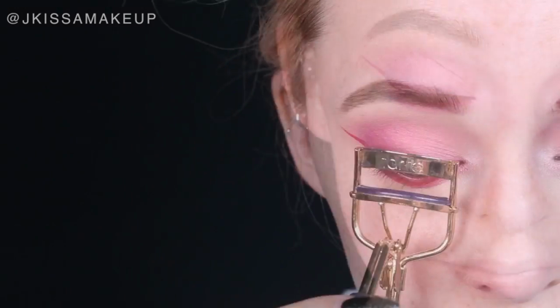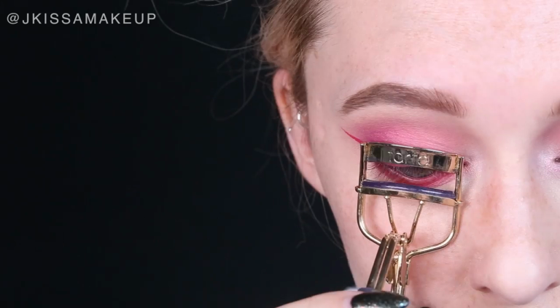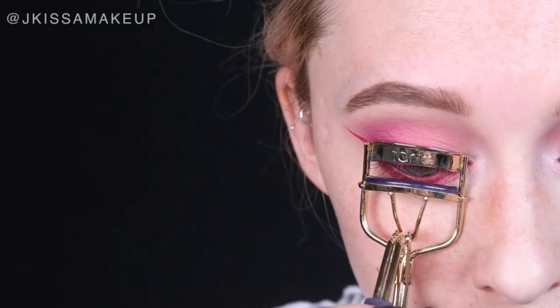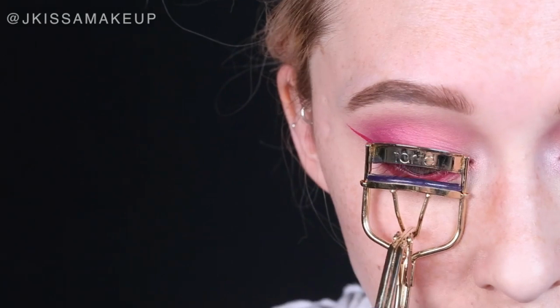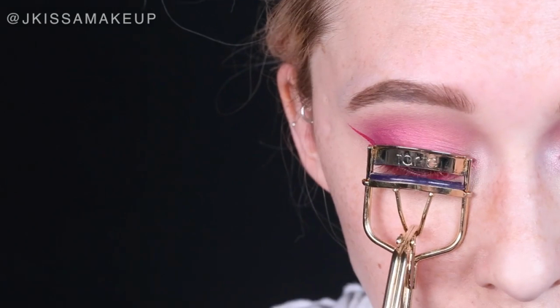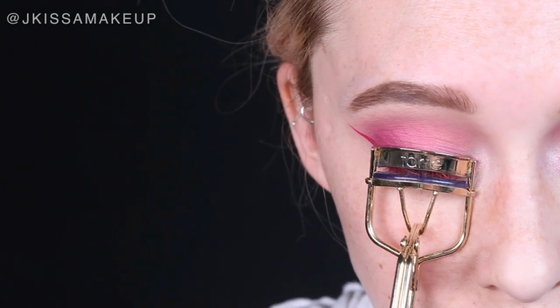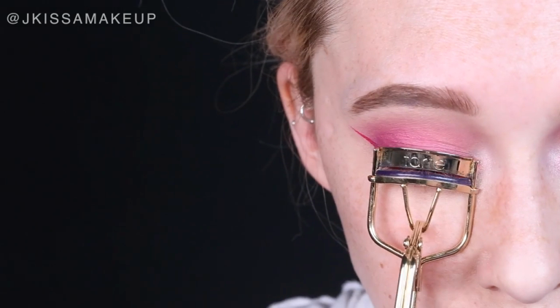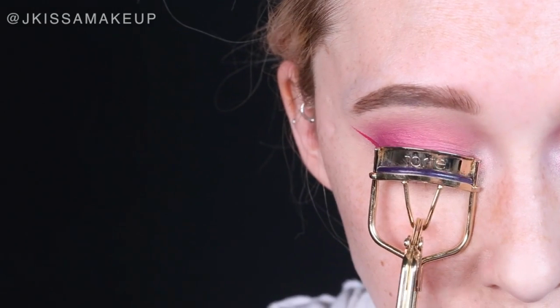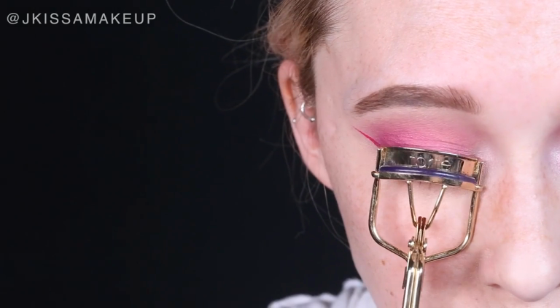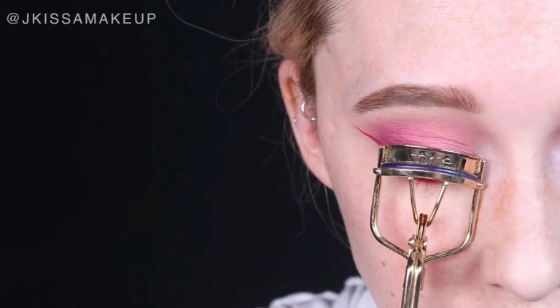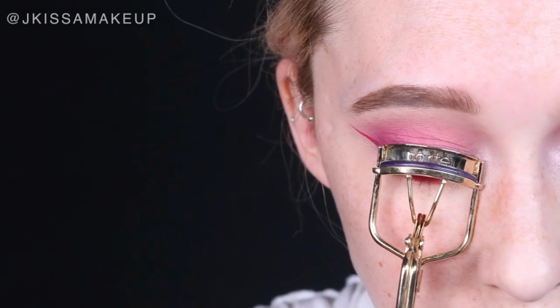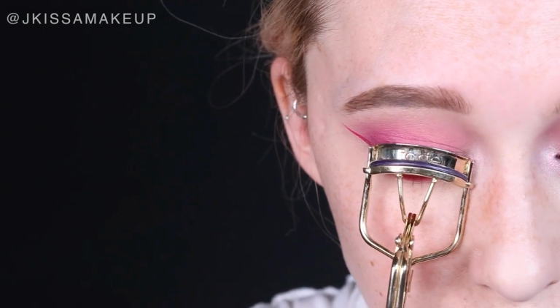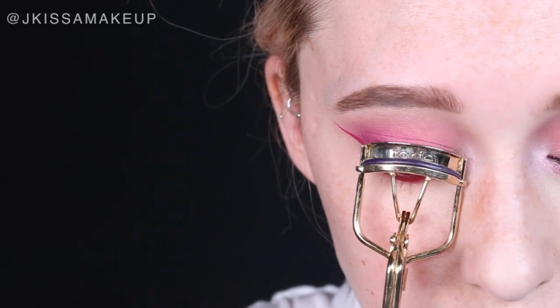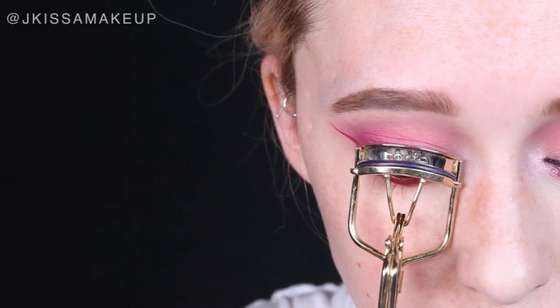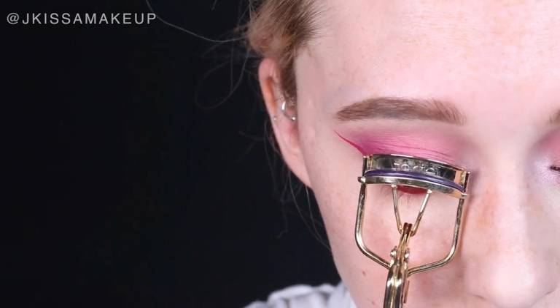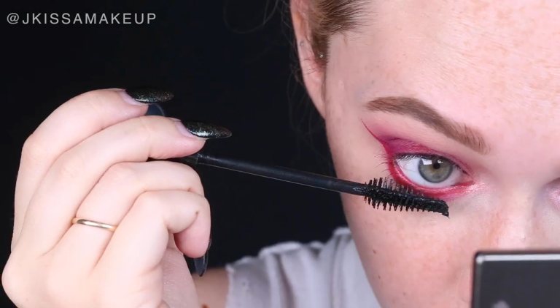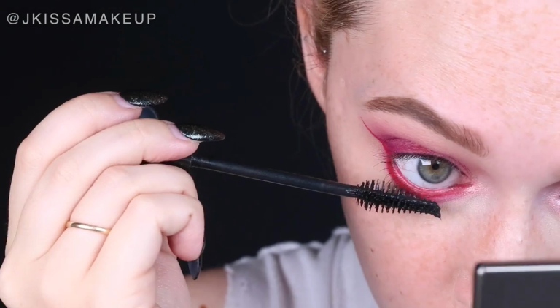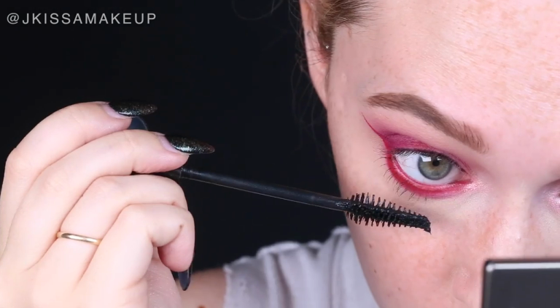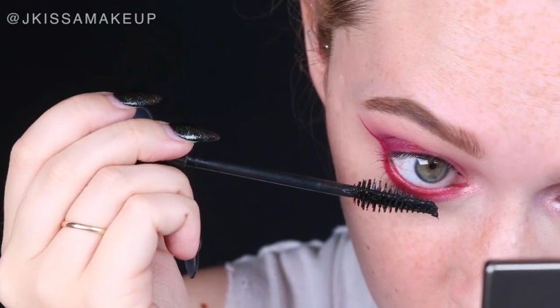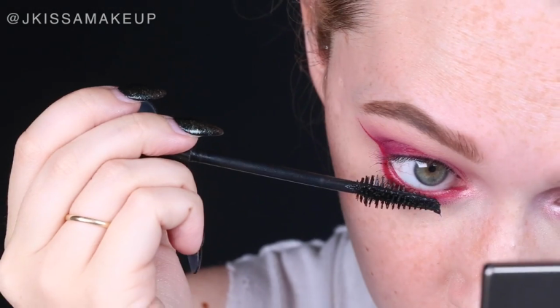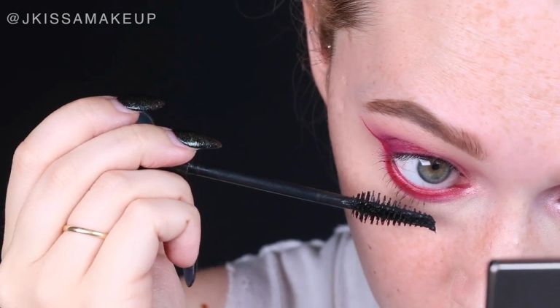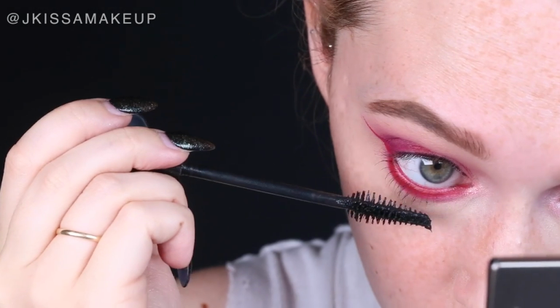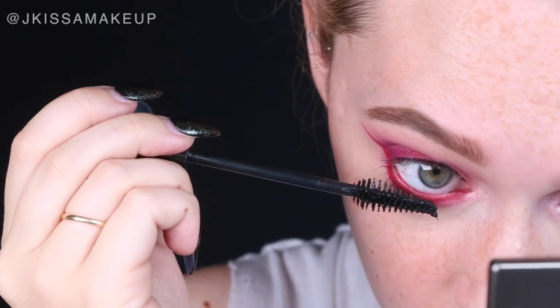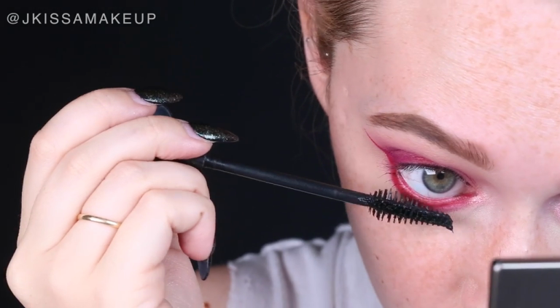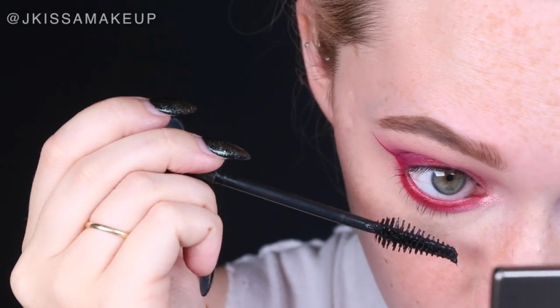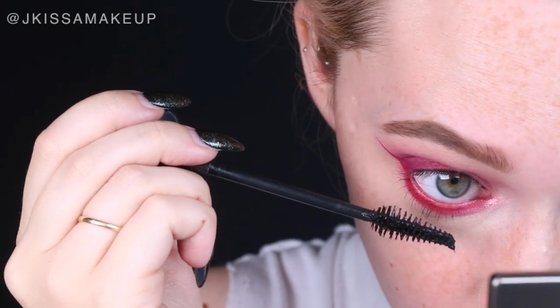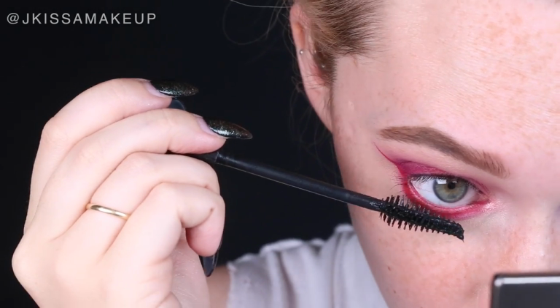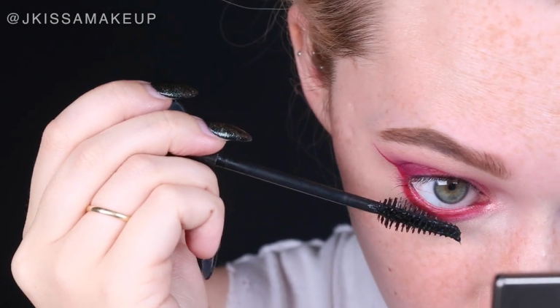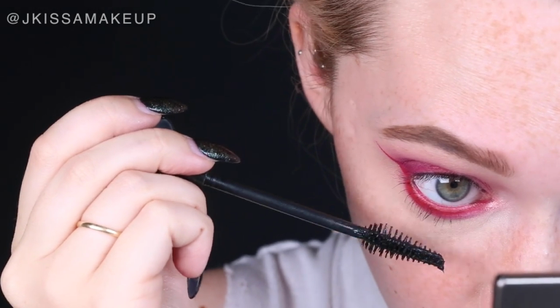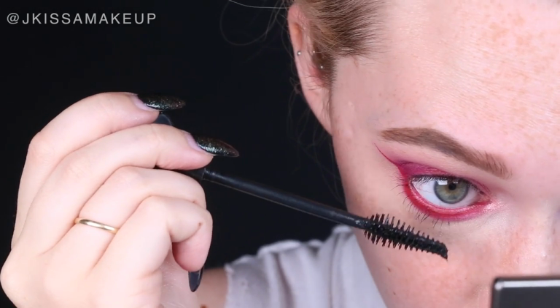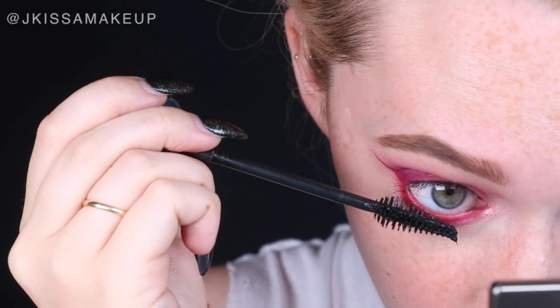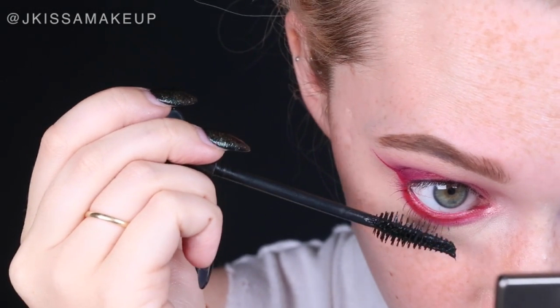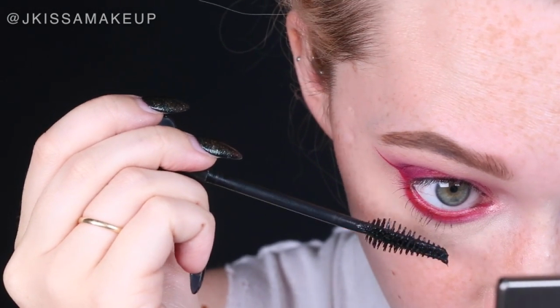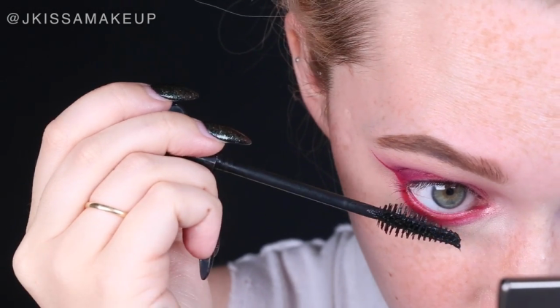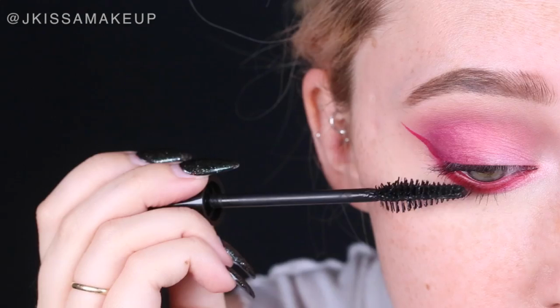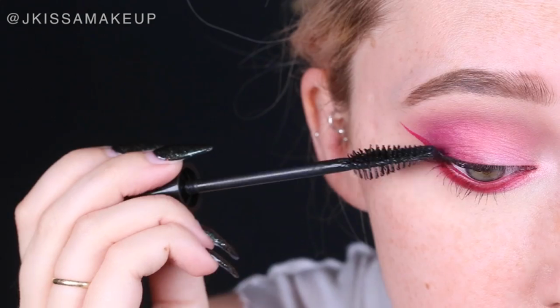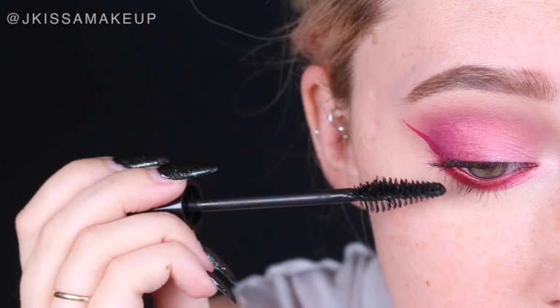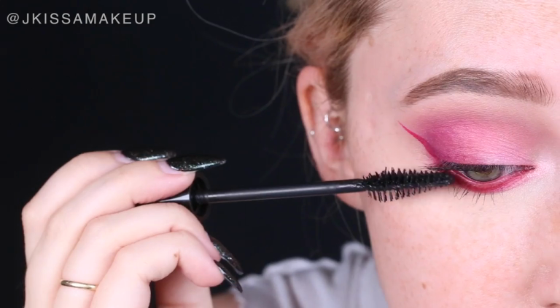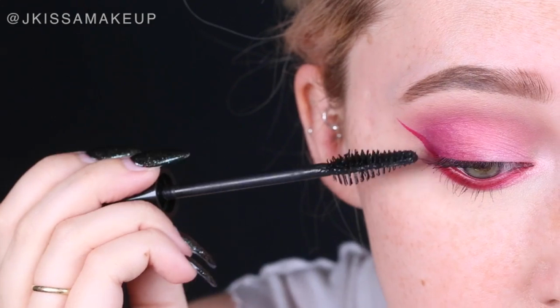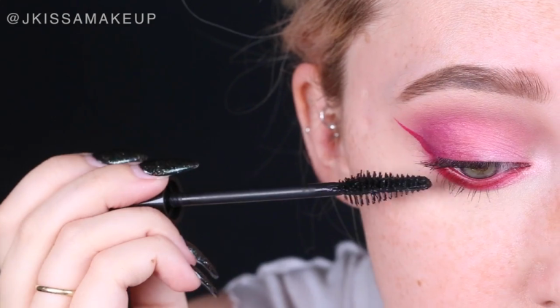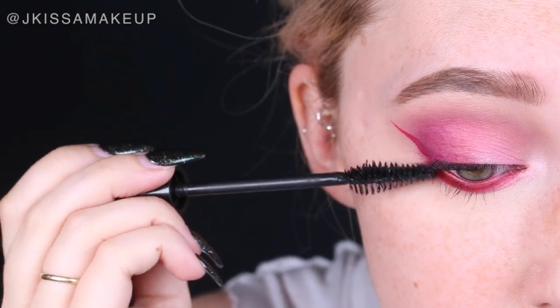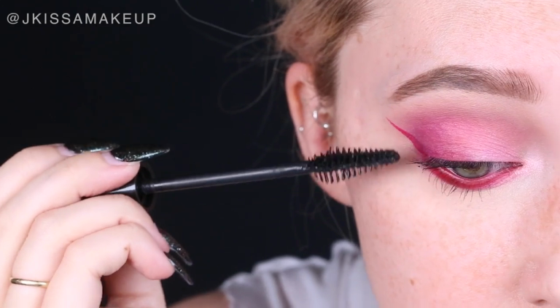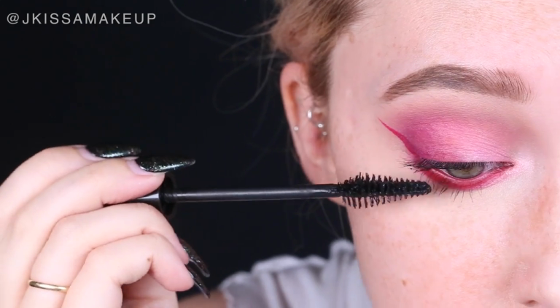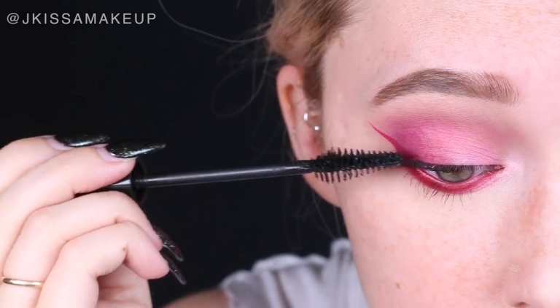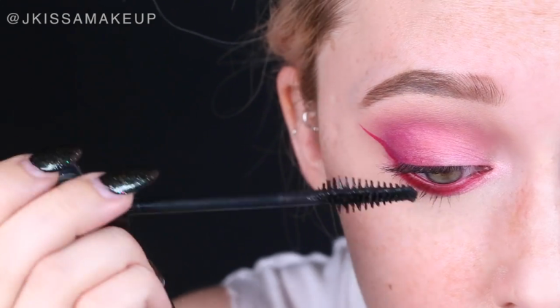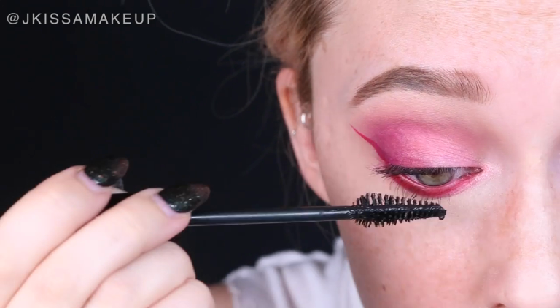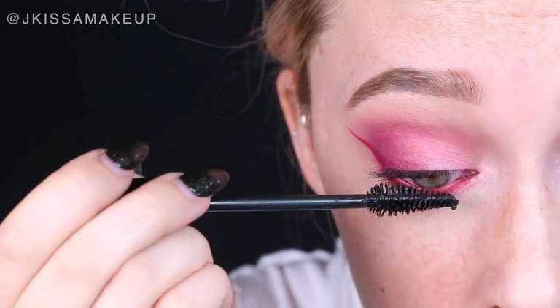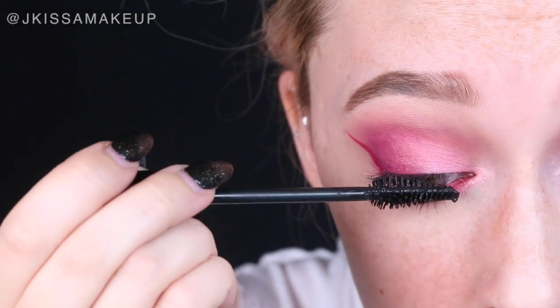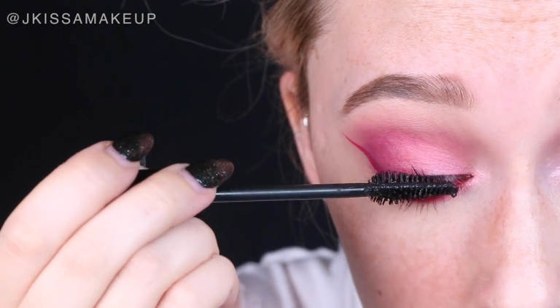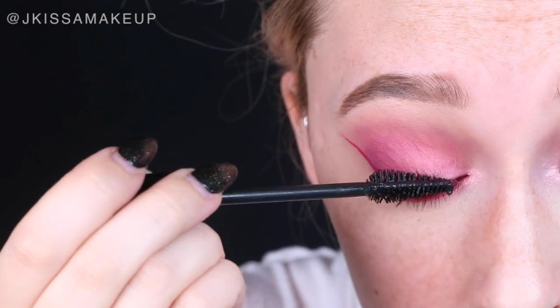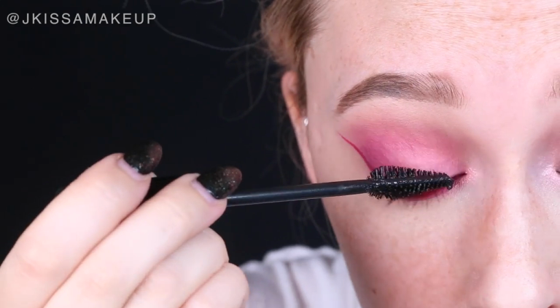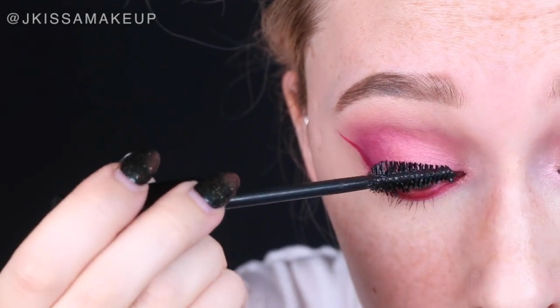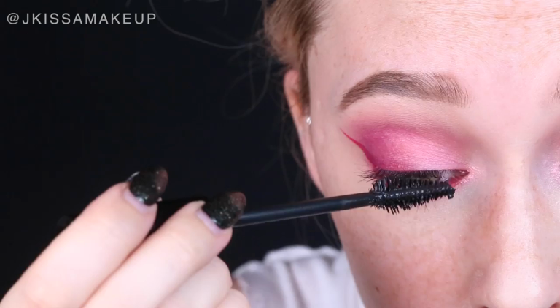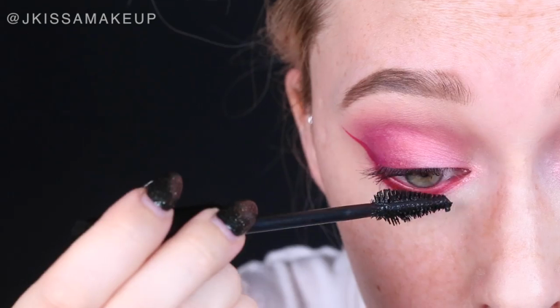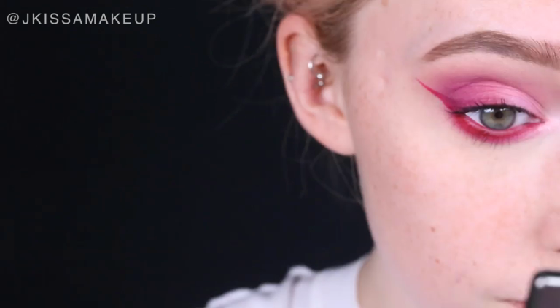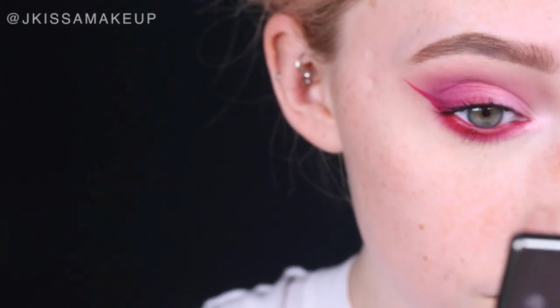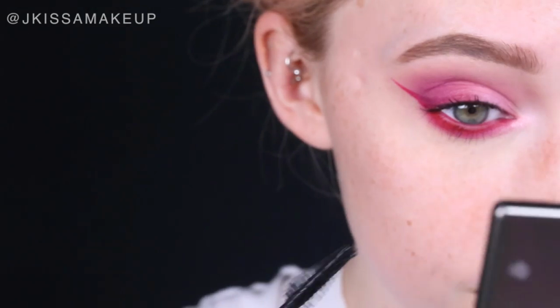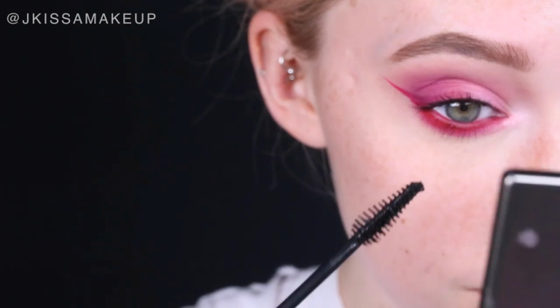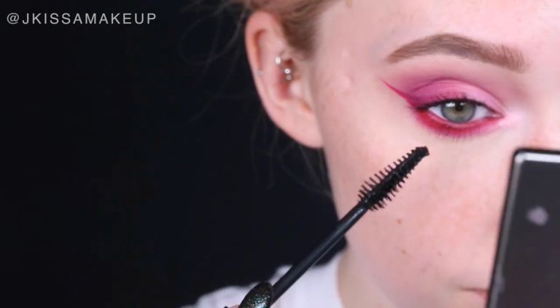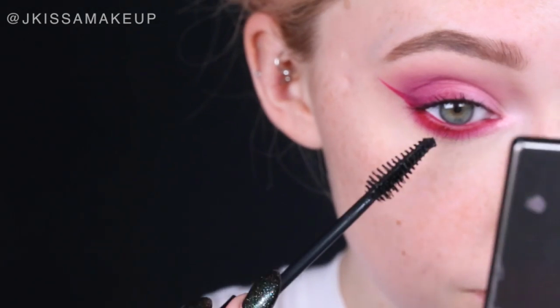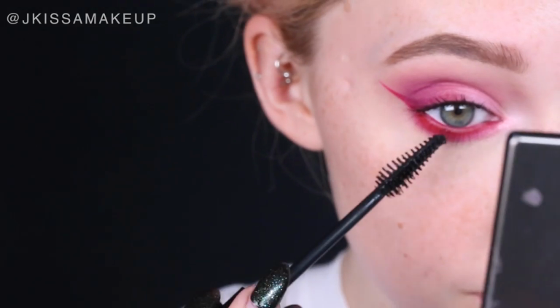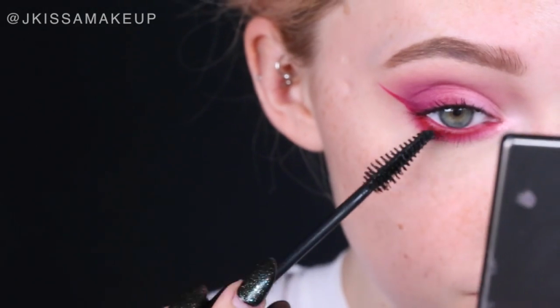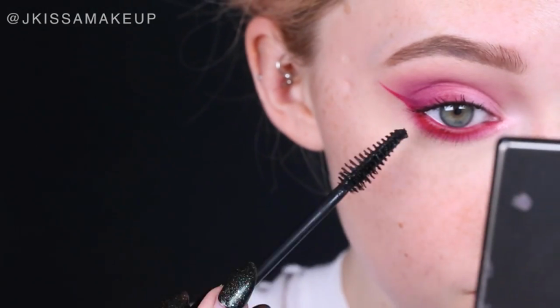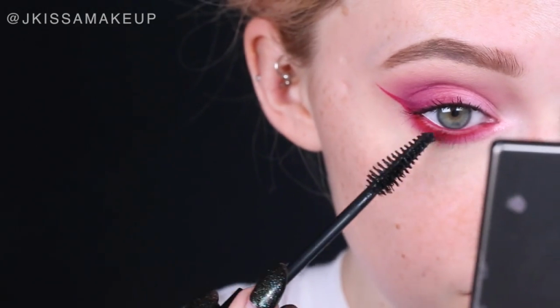Time to curl our lashes and apply mascara. Nina didn't wear false lashes for this look, so I'm actually going to skip false lashes for a change.